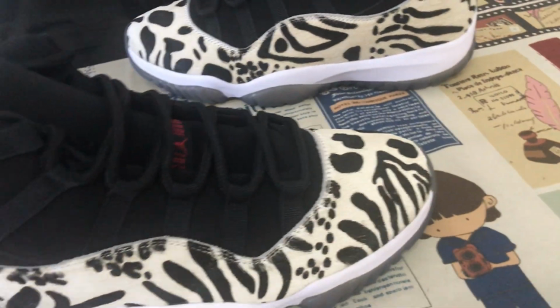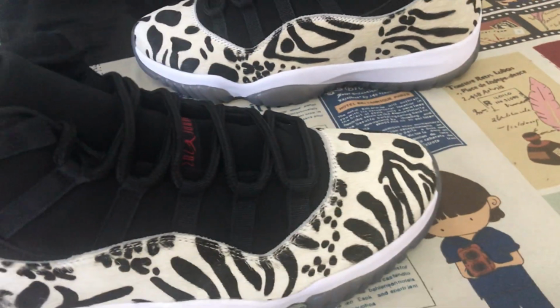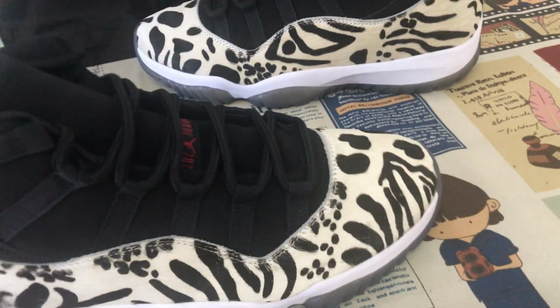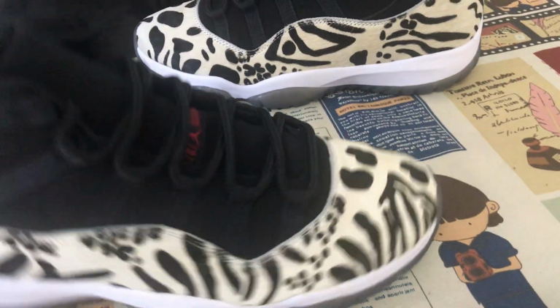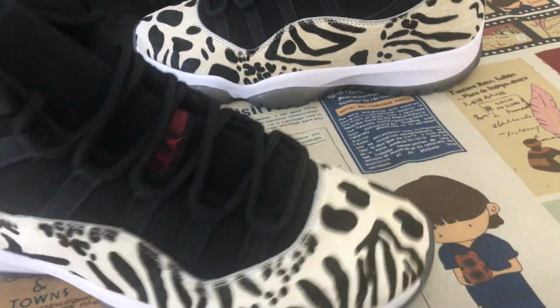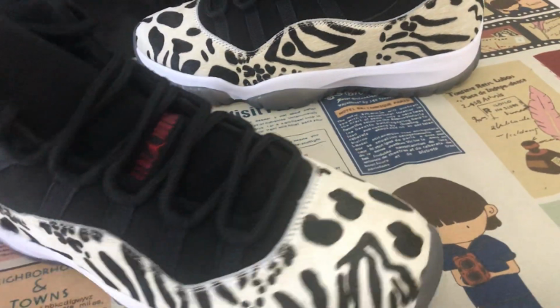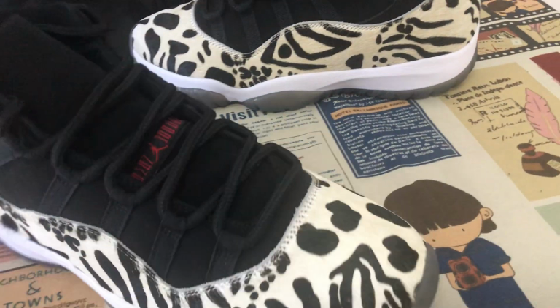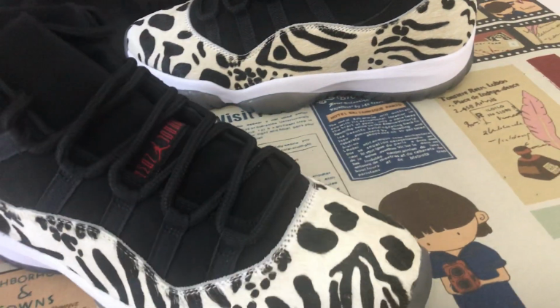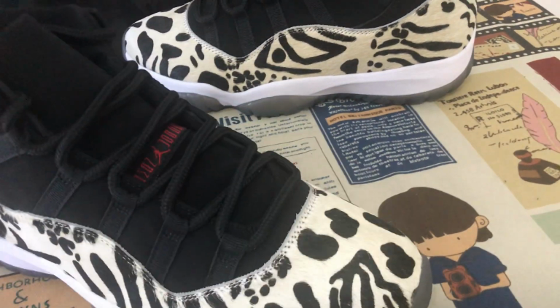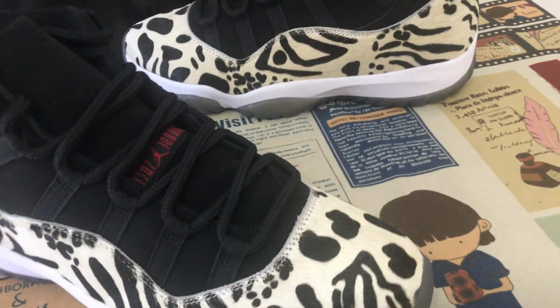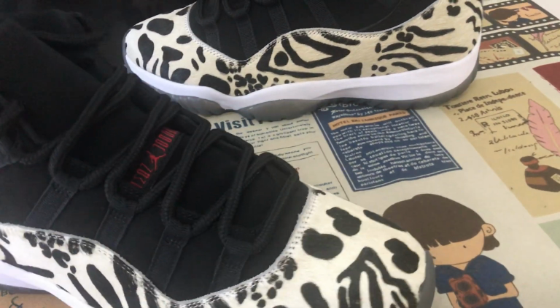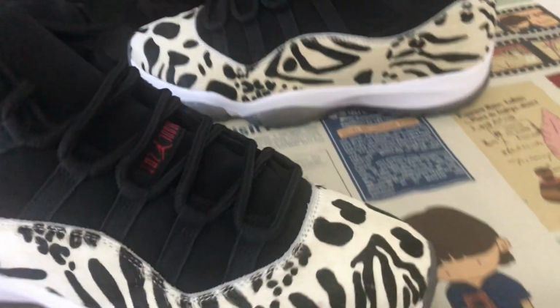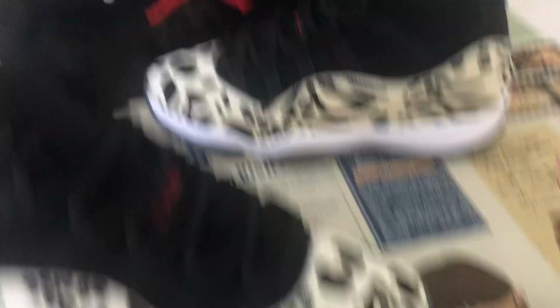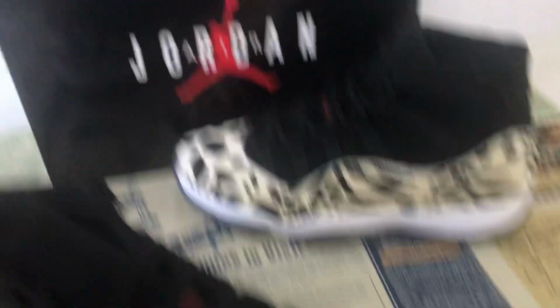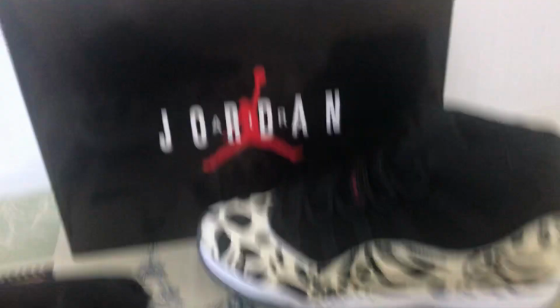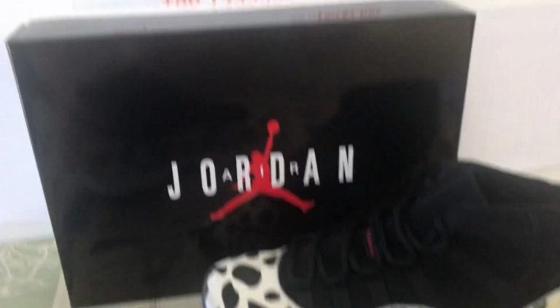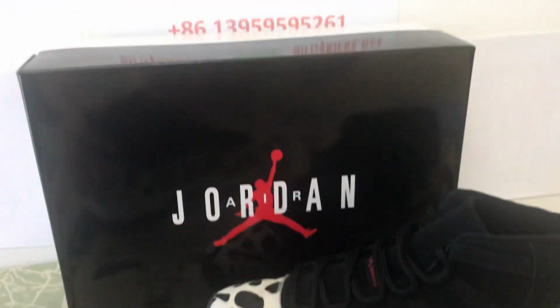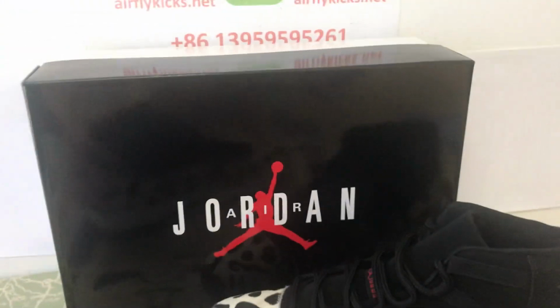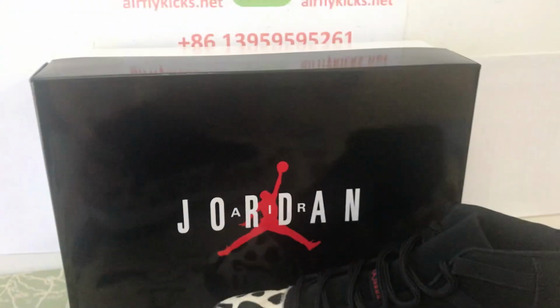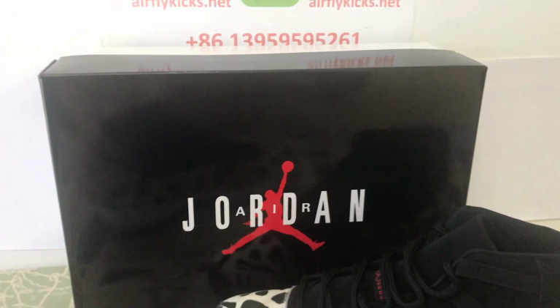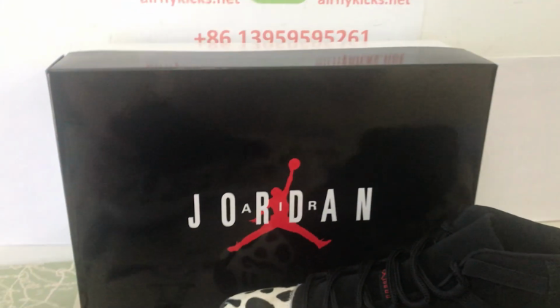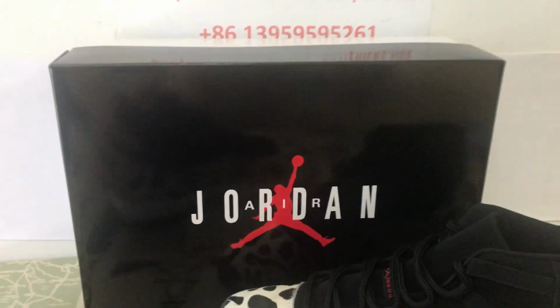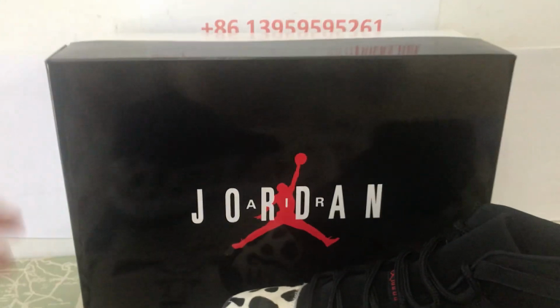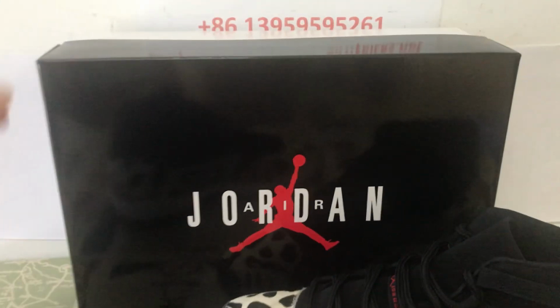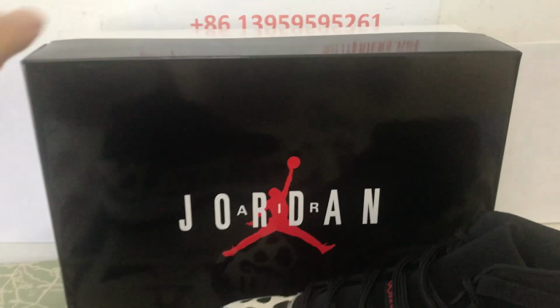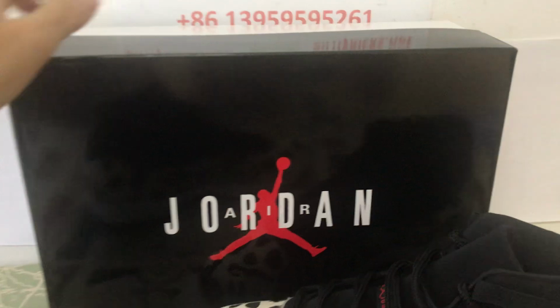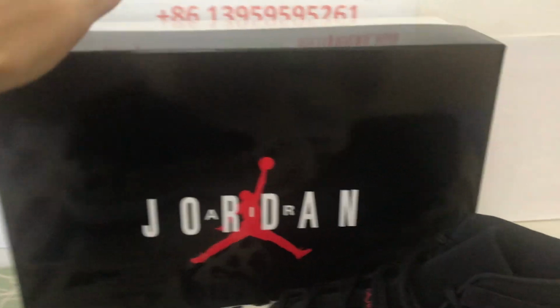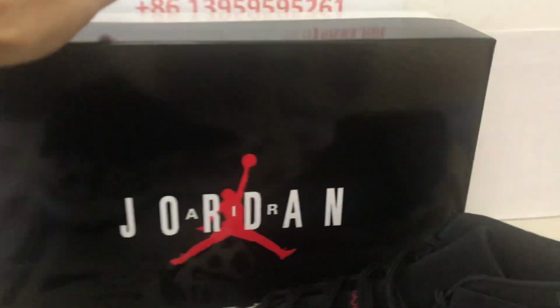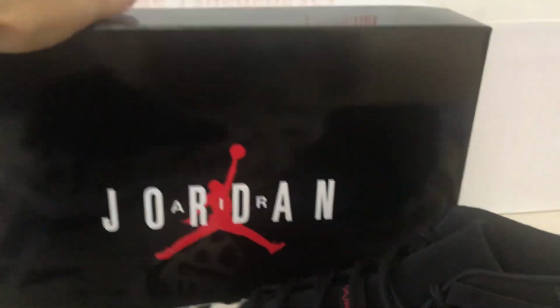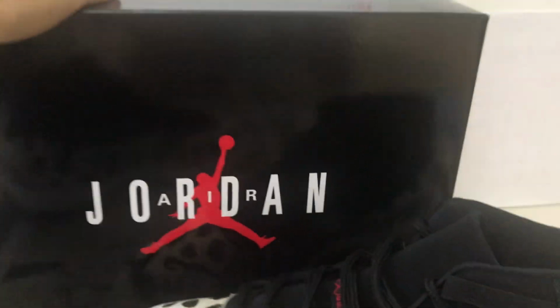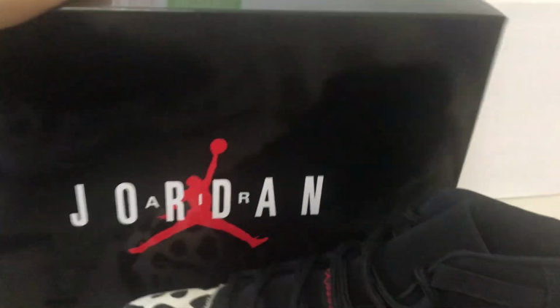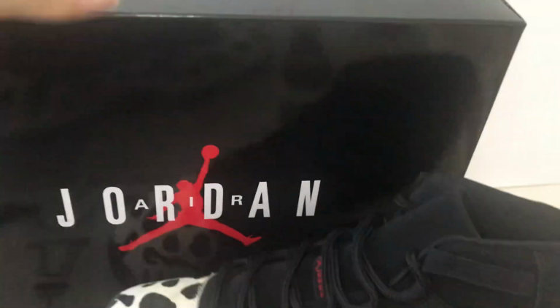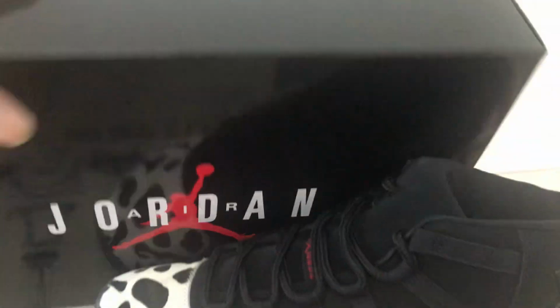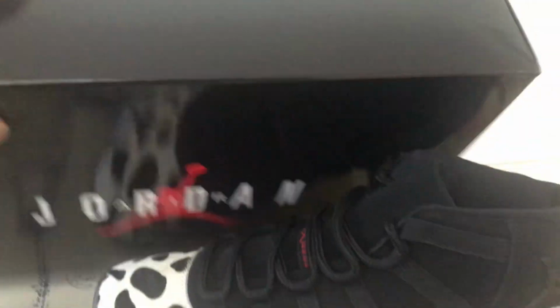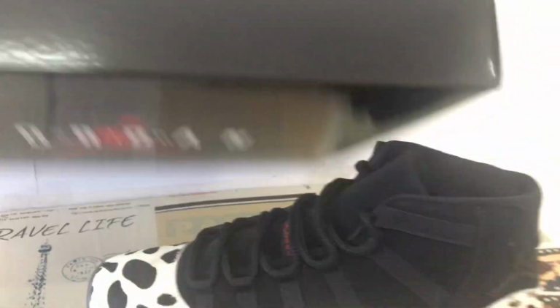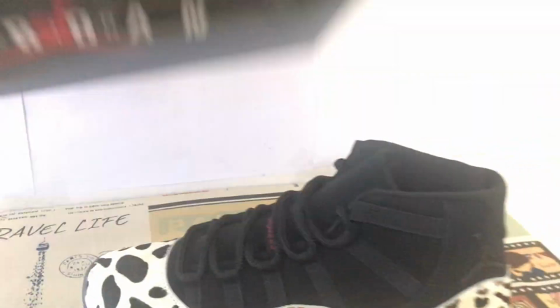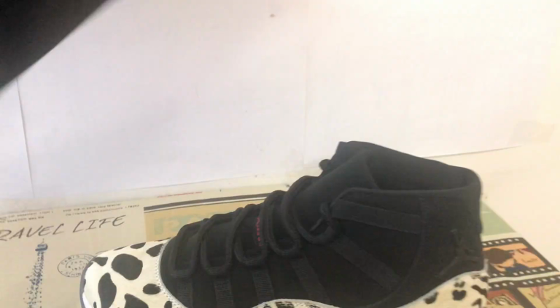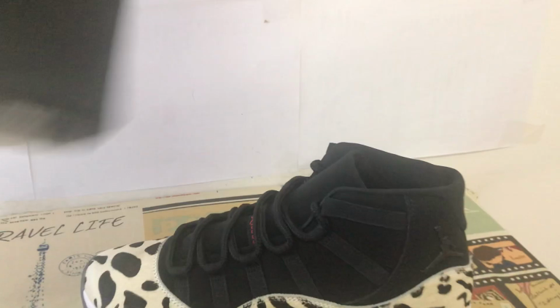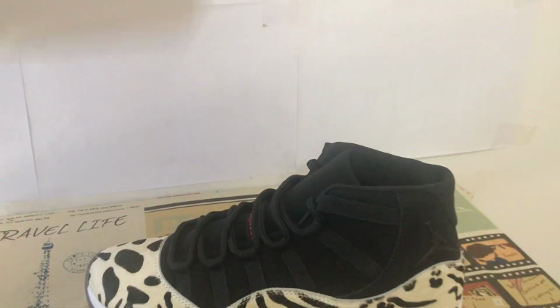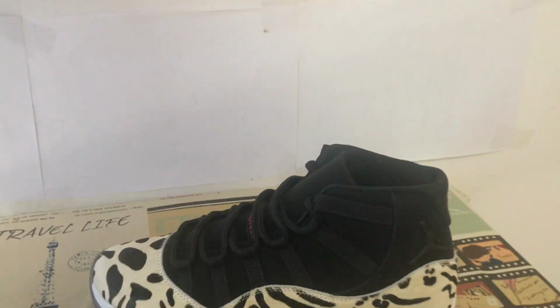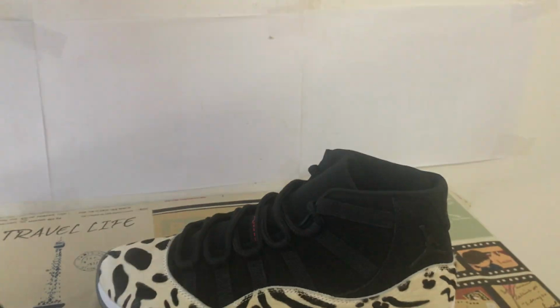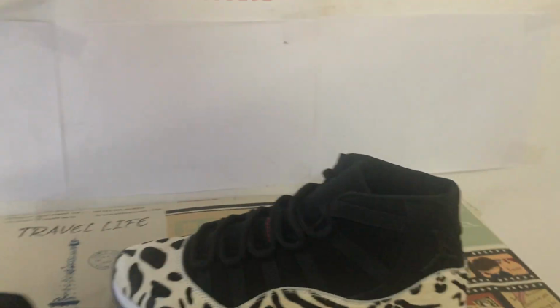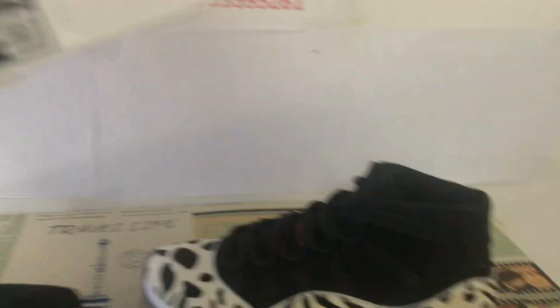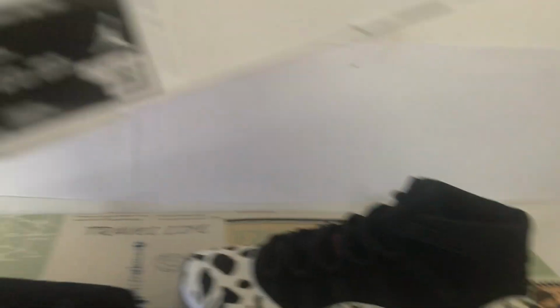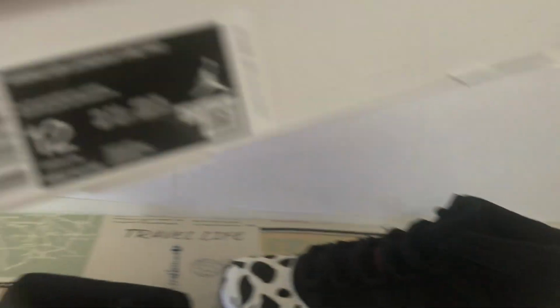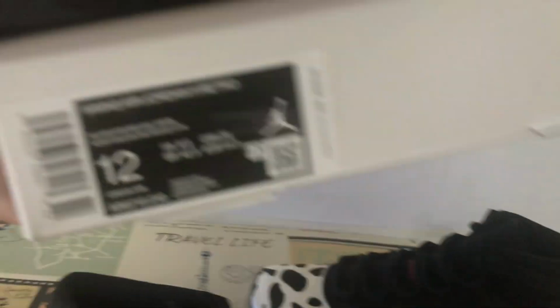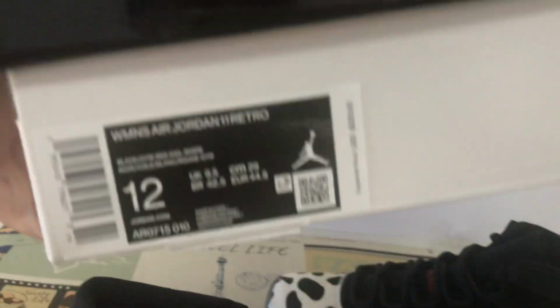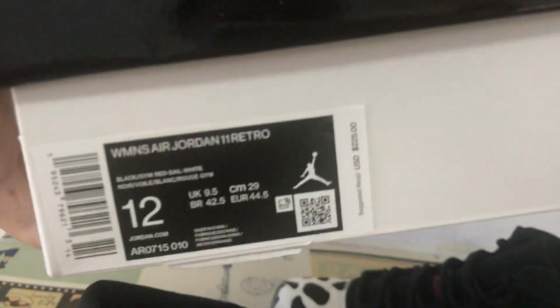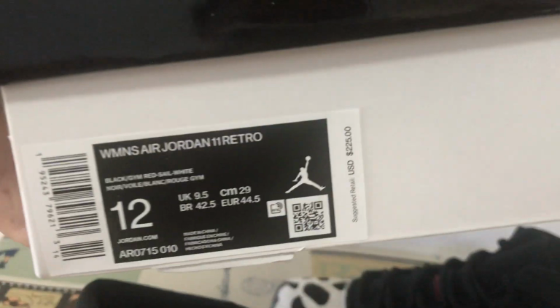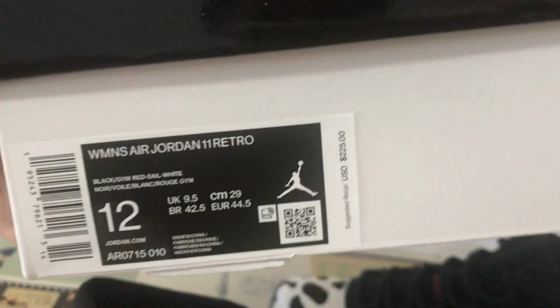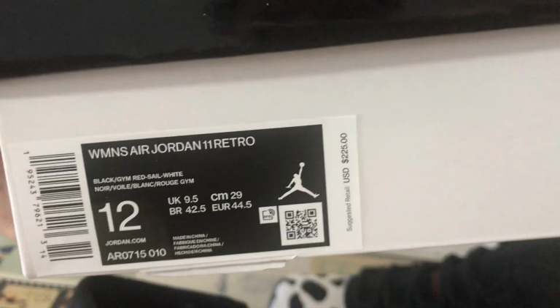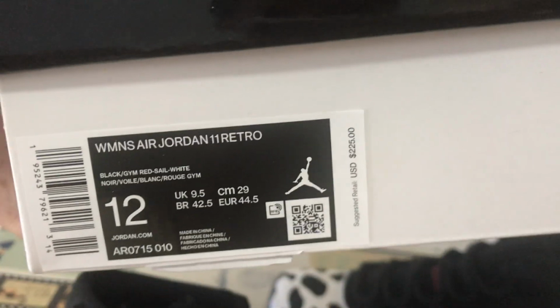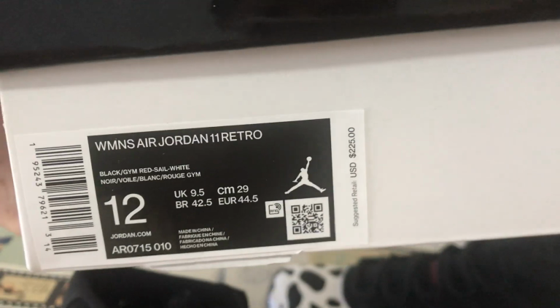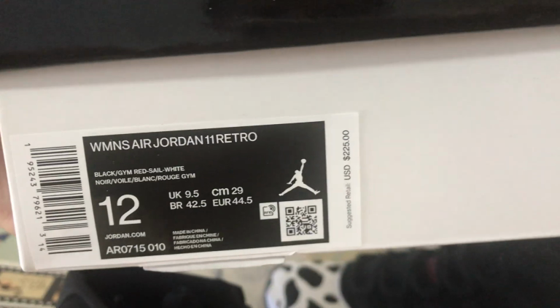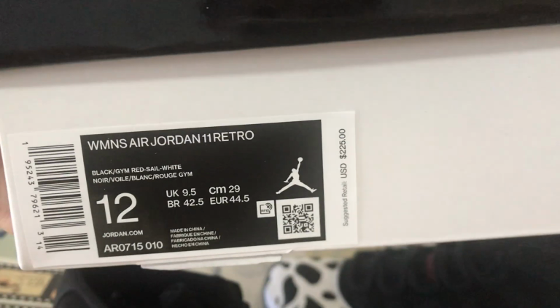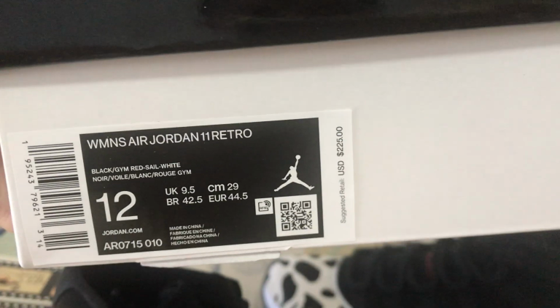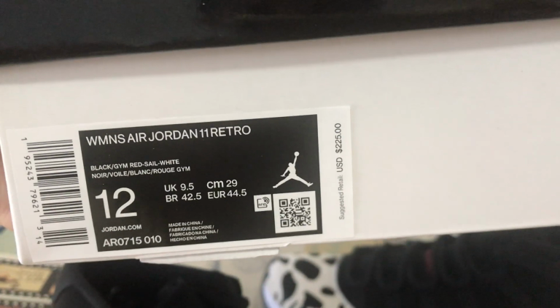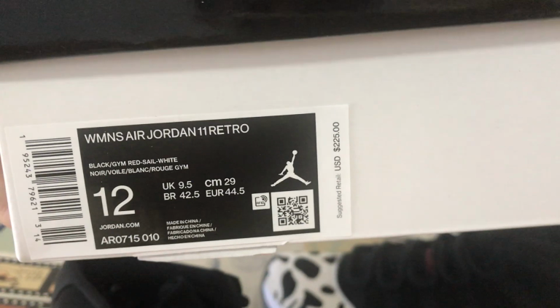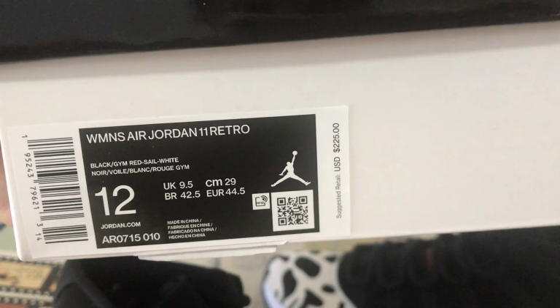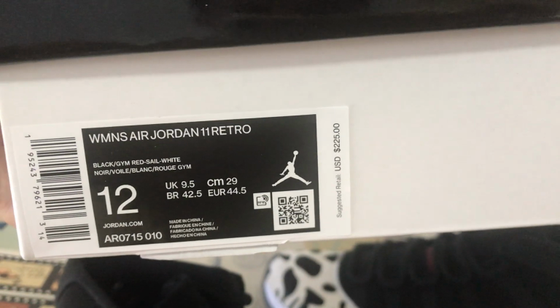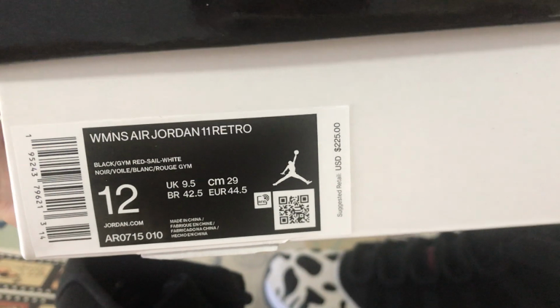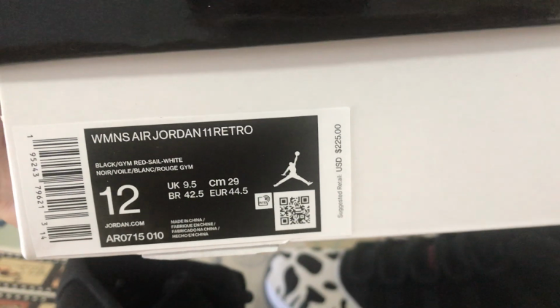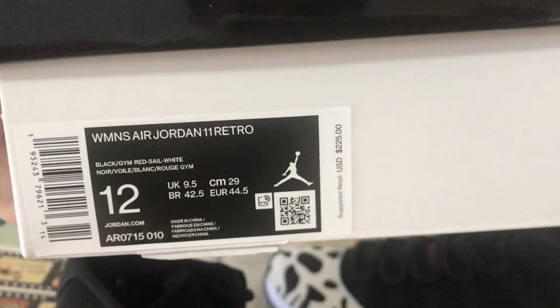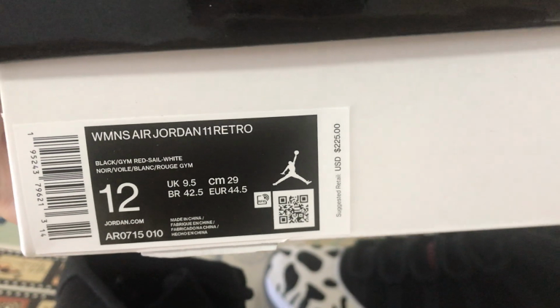Okay, that's the shoe box and the pocket label.